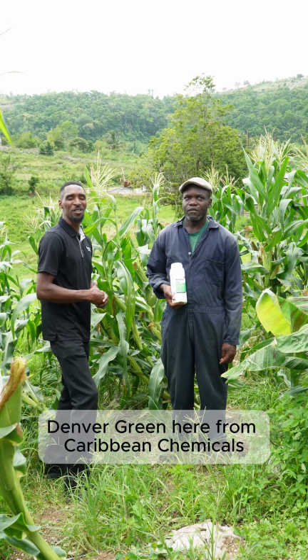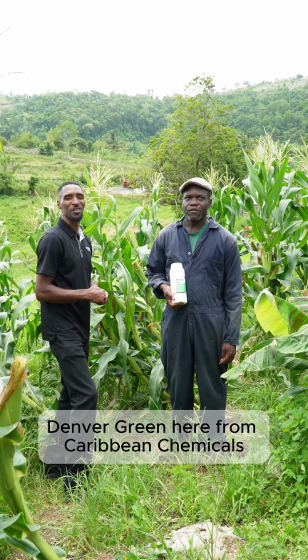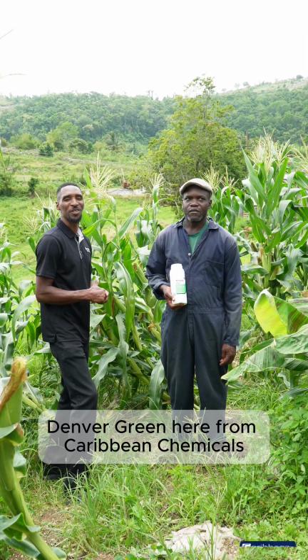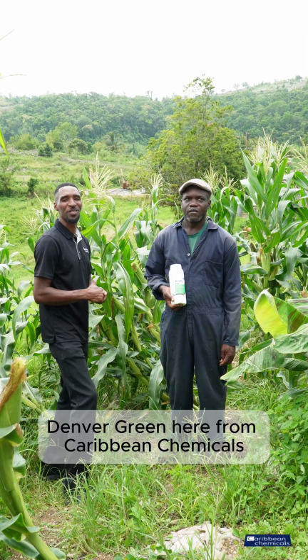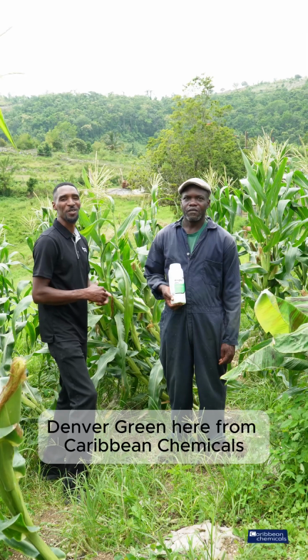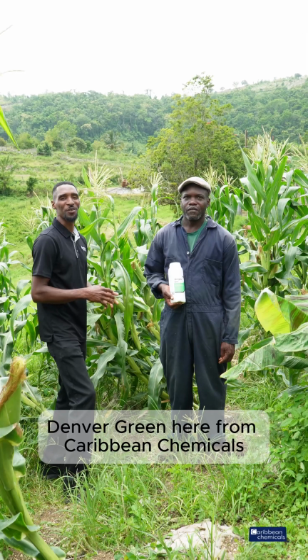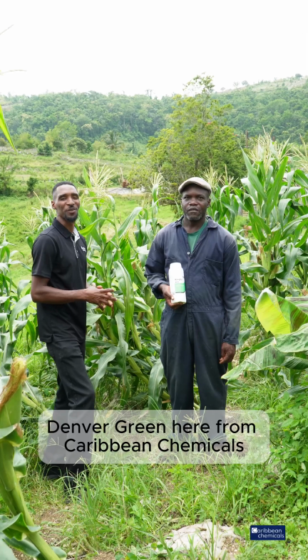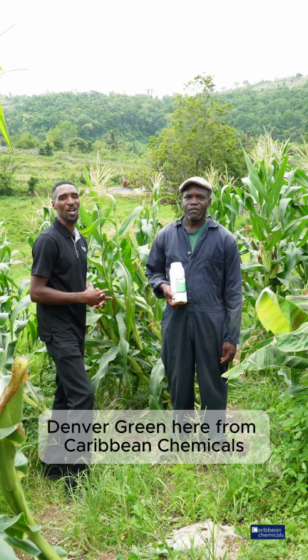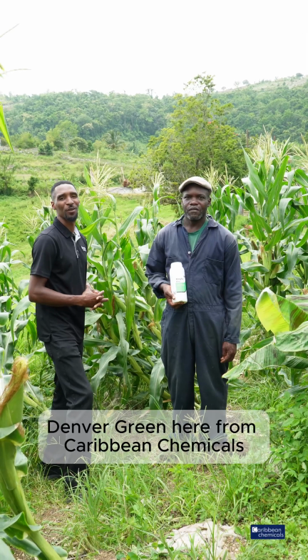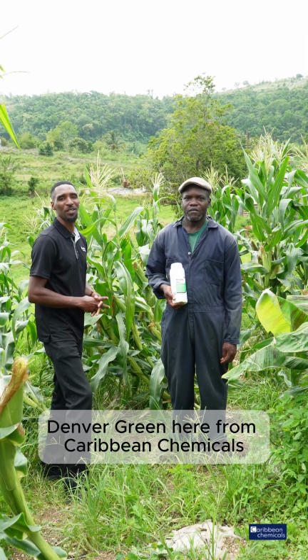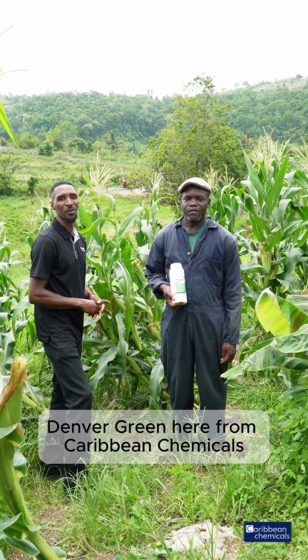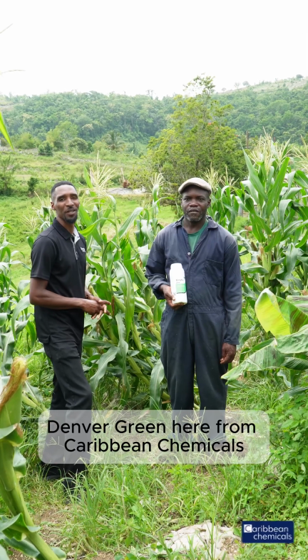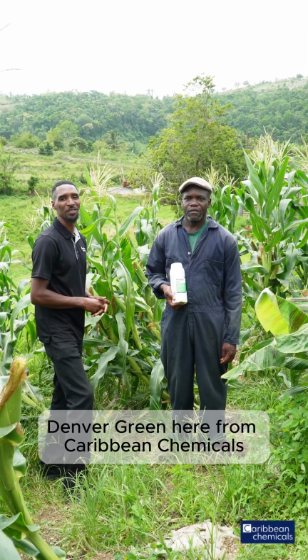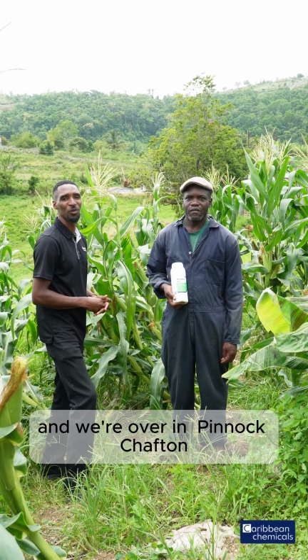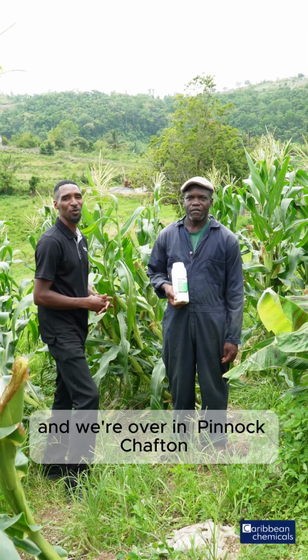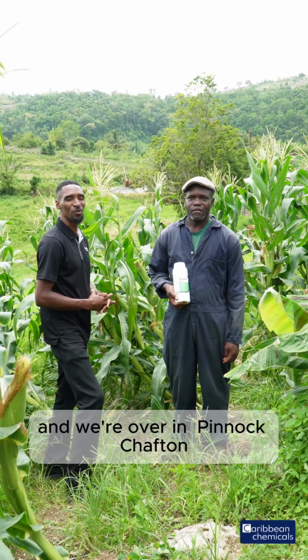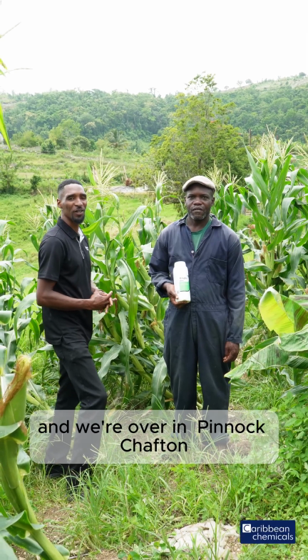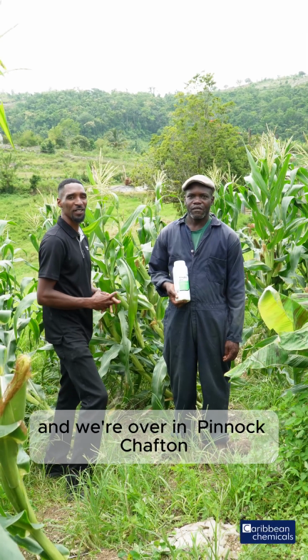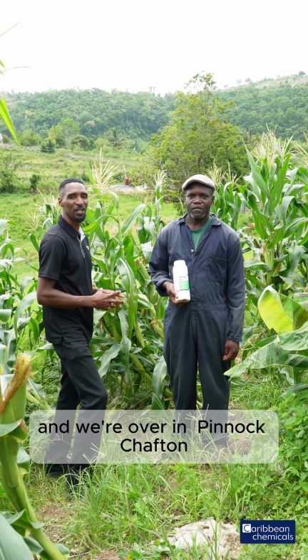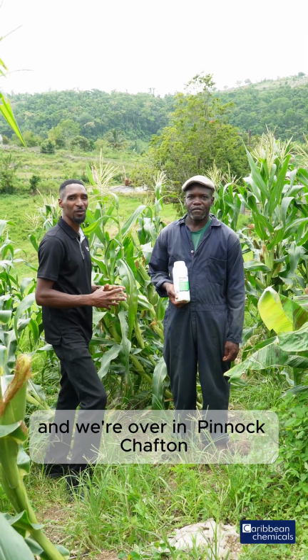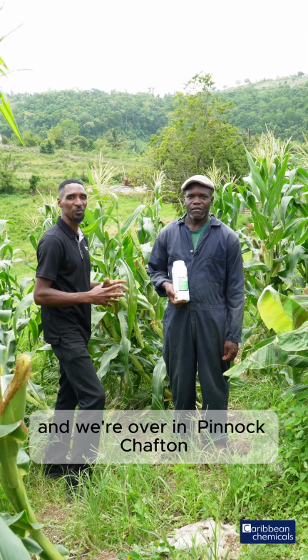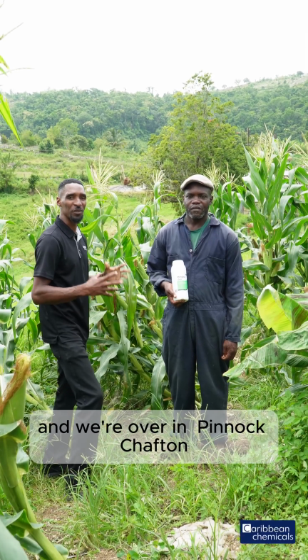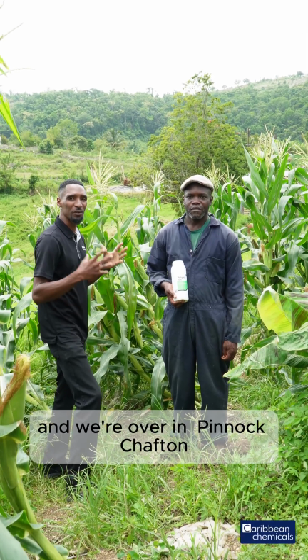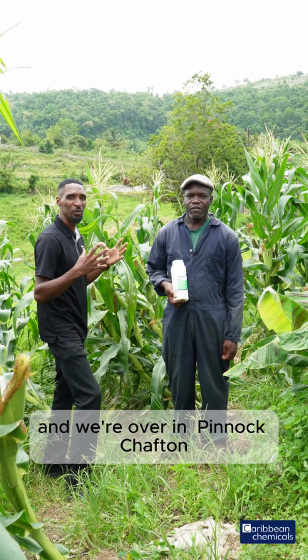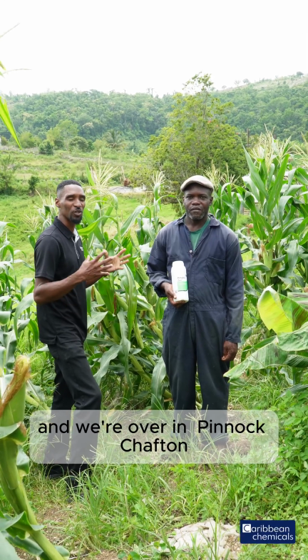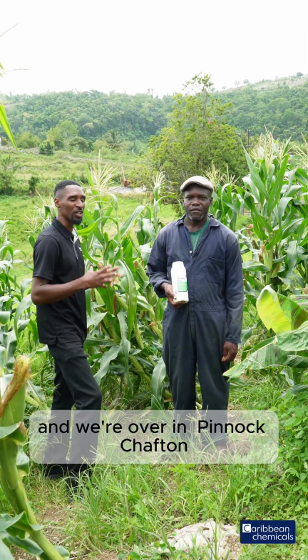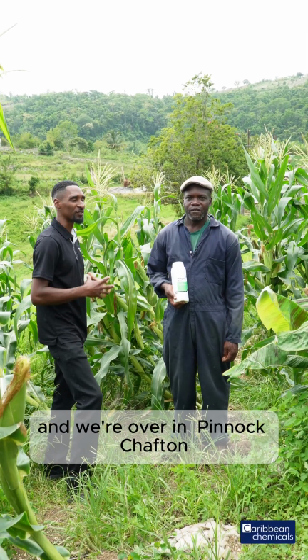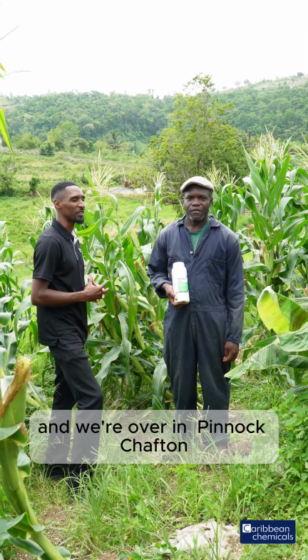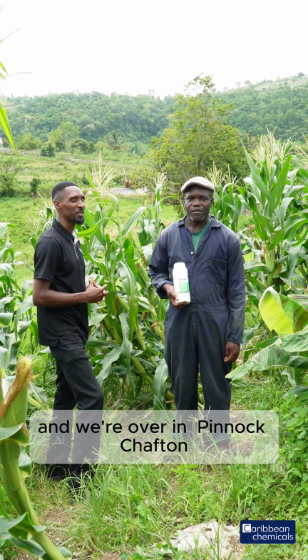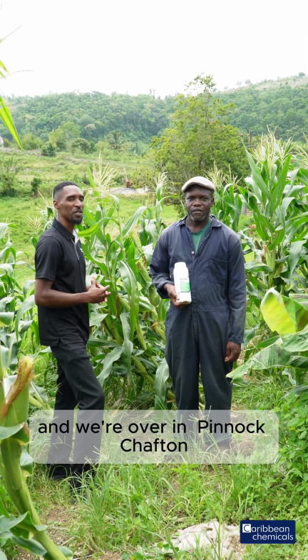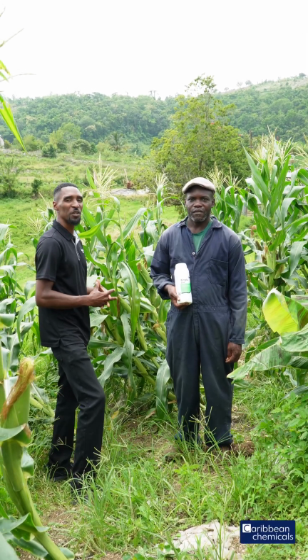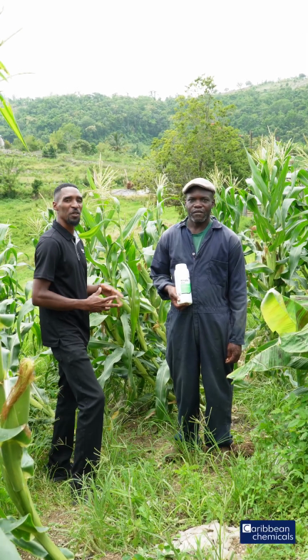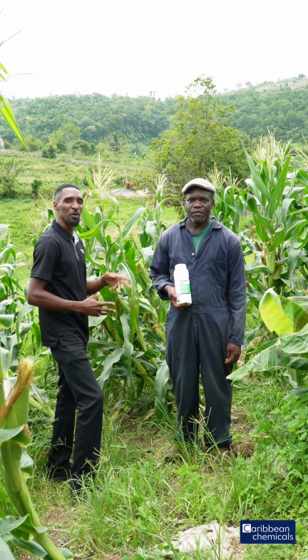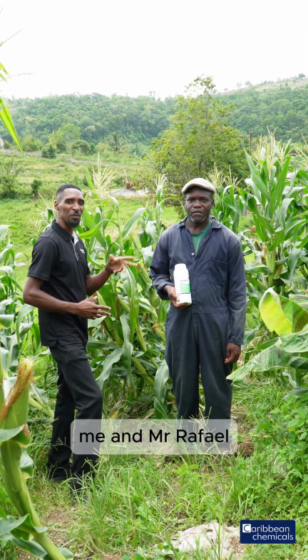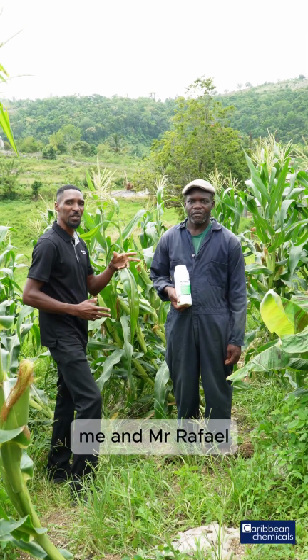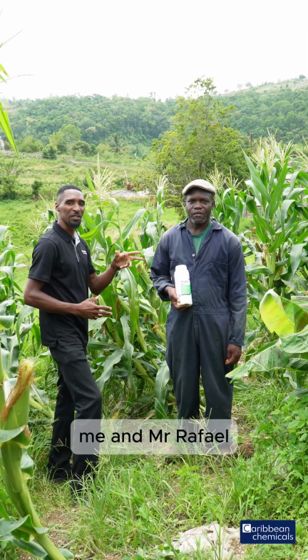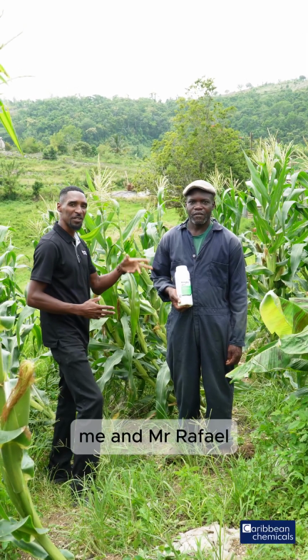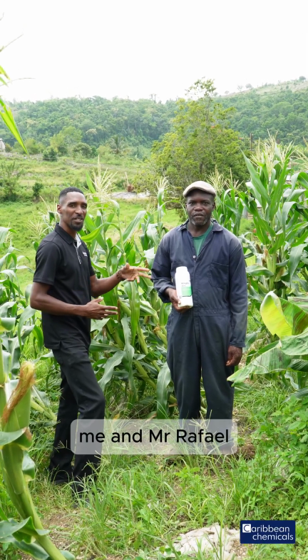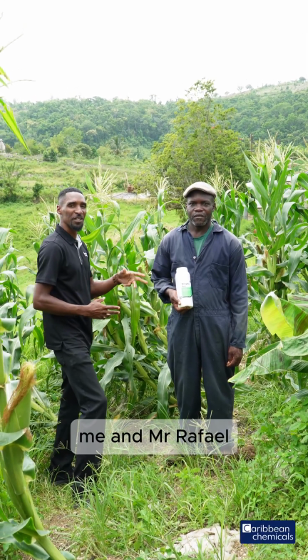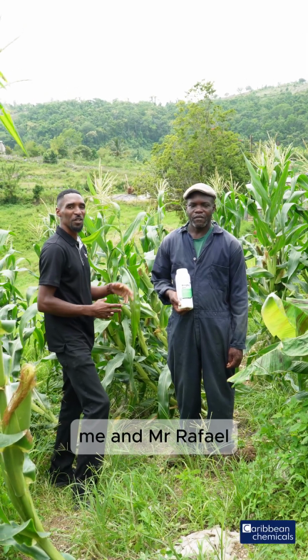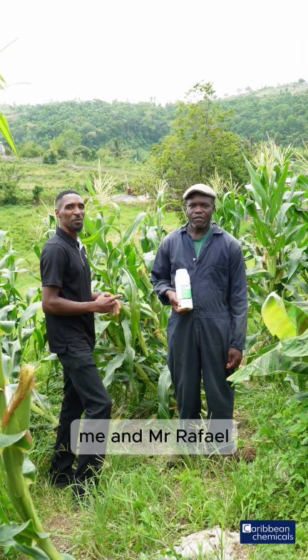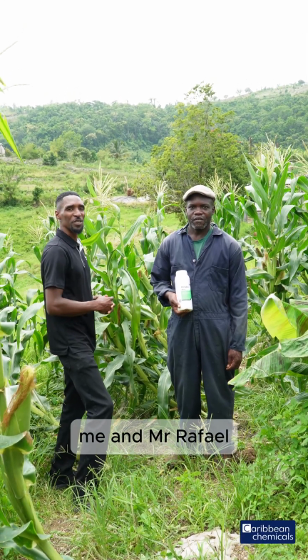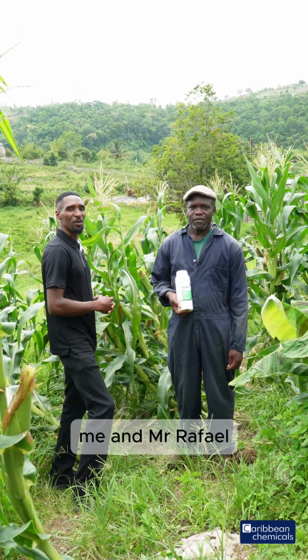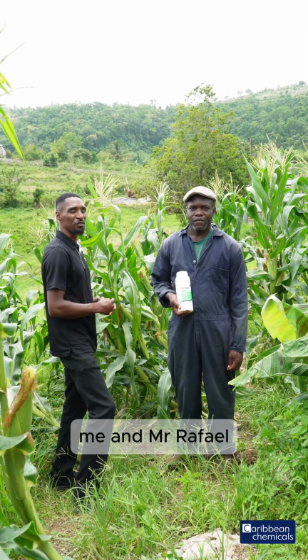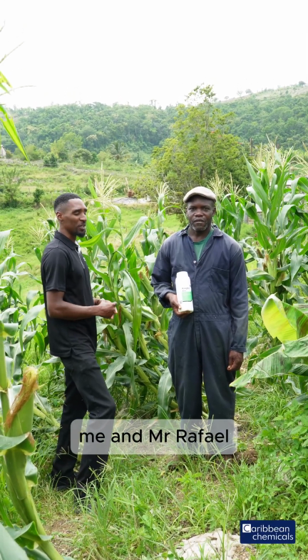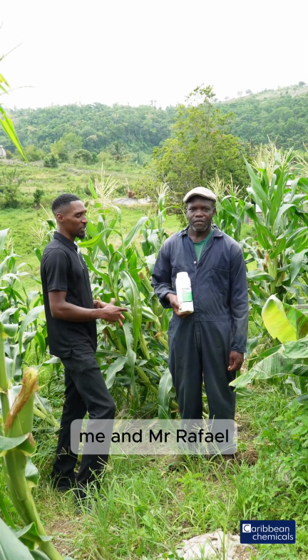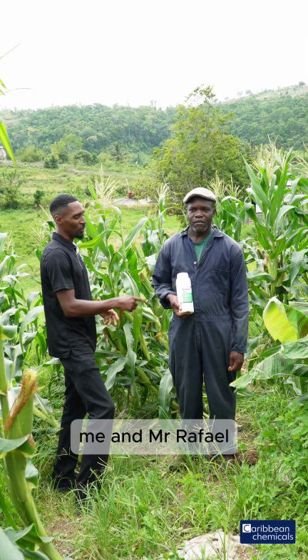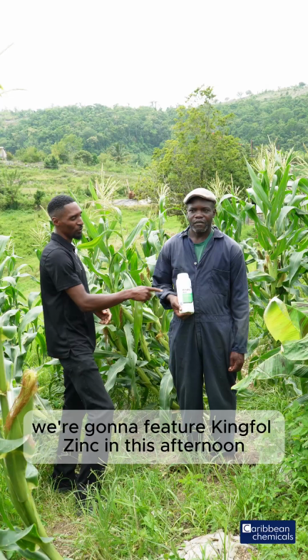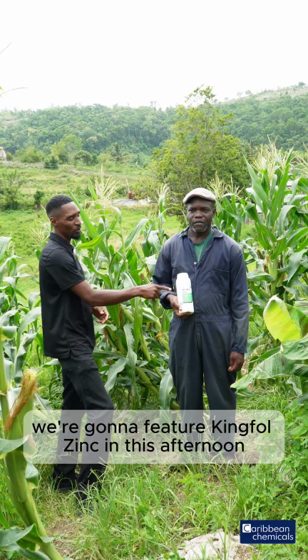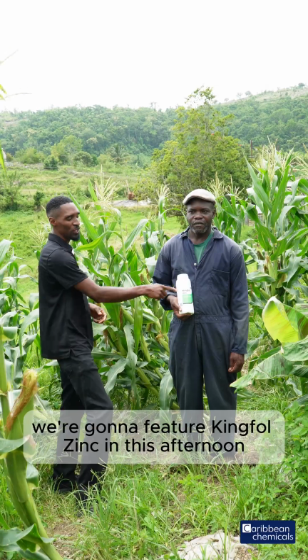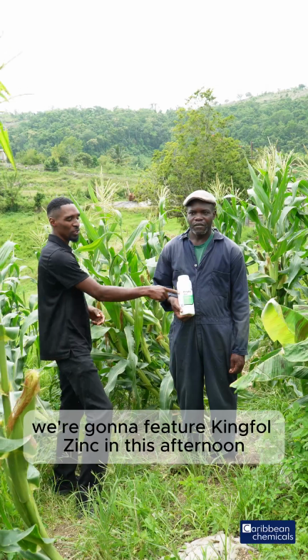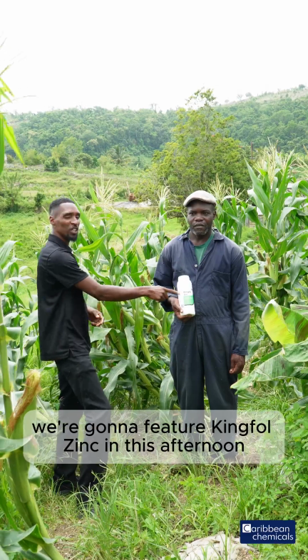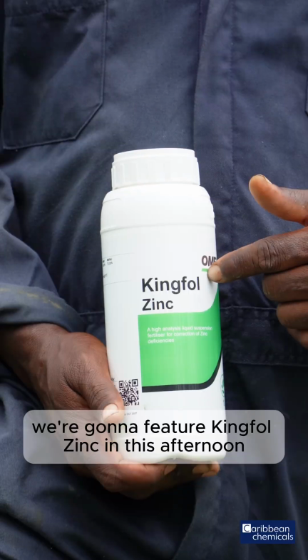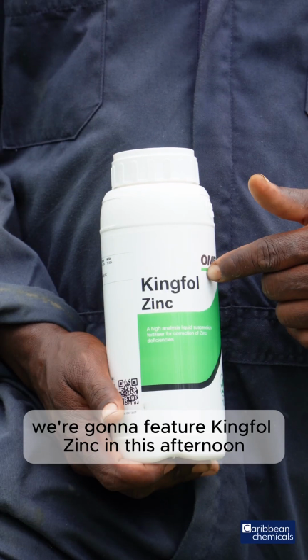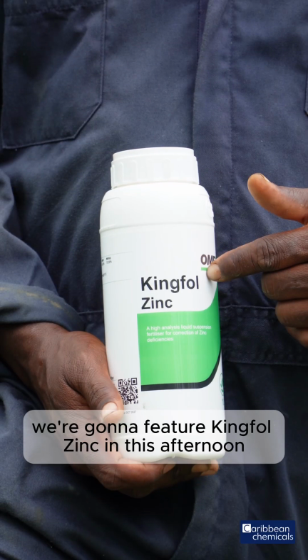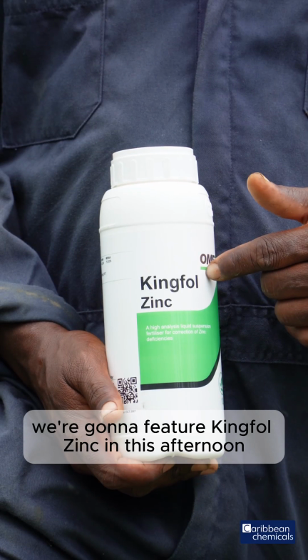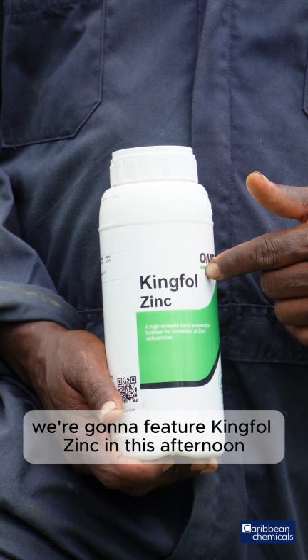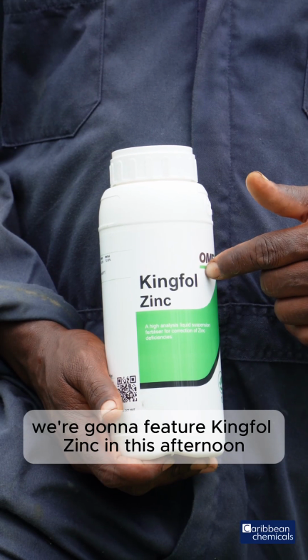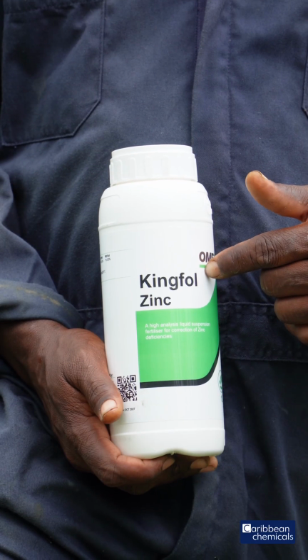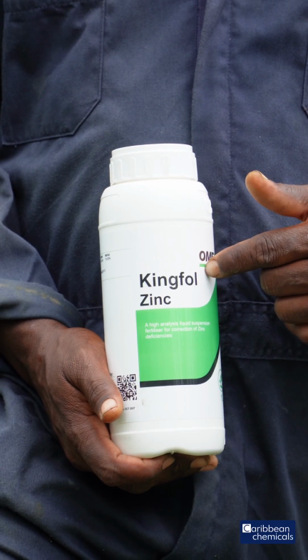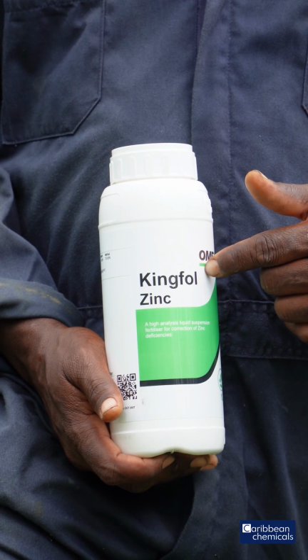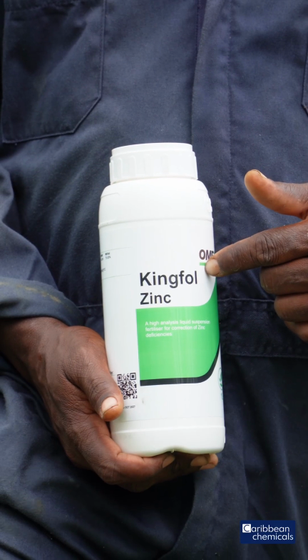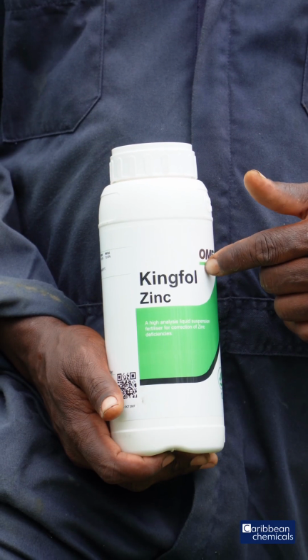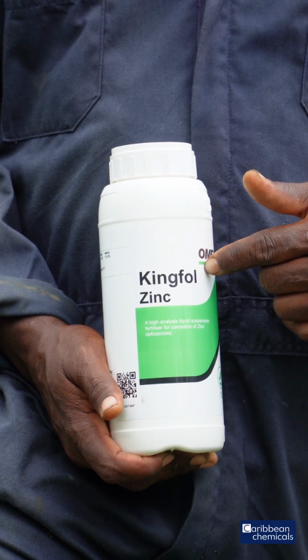Denver Green here from Caribbean Chemicals, and we're also in Pinoch Shaftan. Me and Mr. Raphael are going to feature Kingfold Zinc this afternoon.